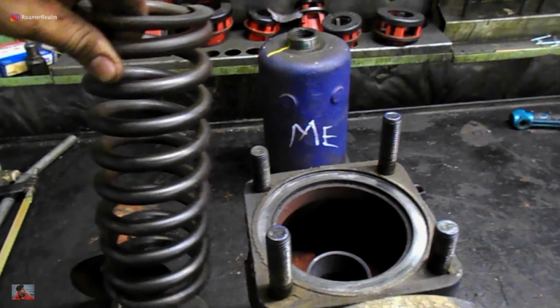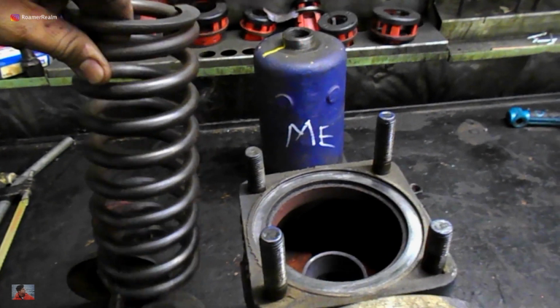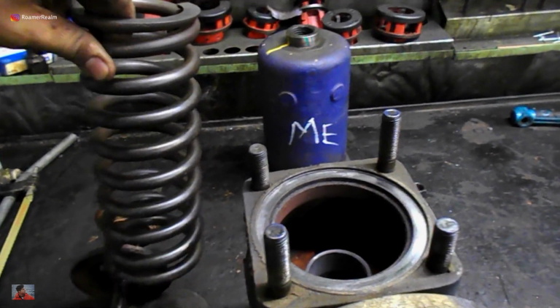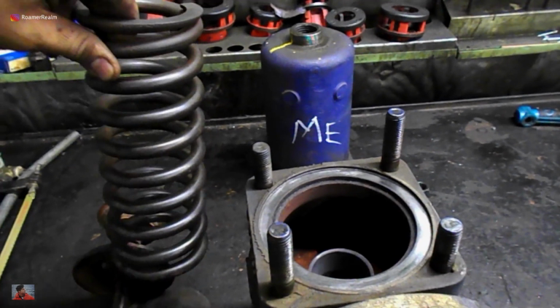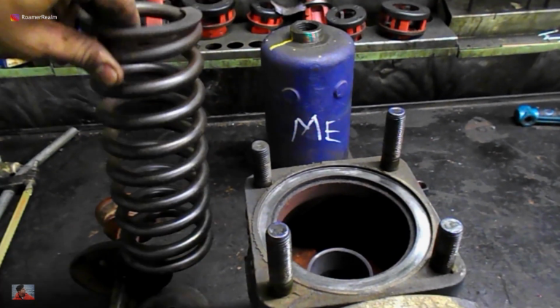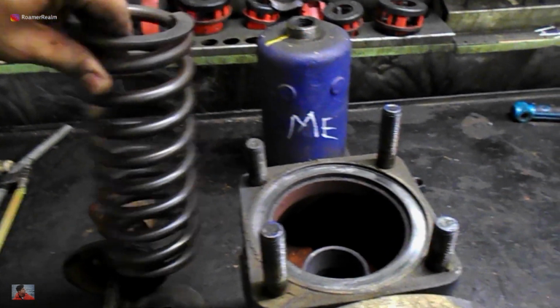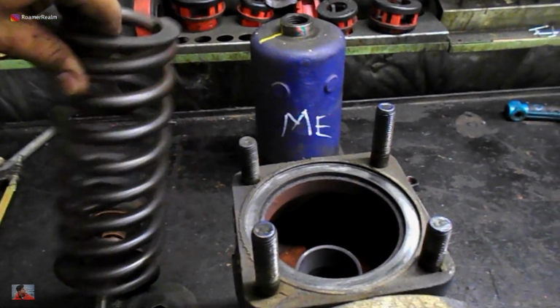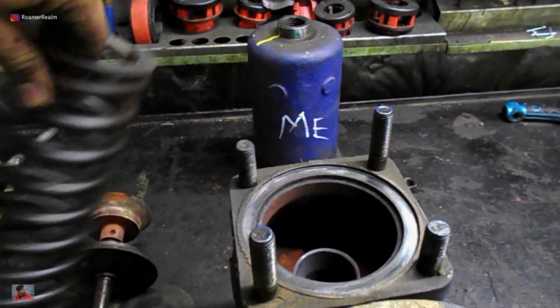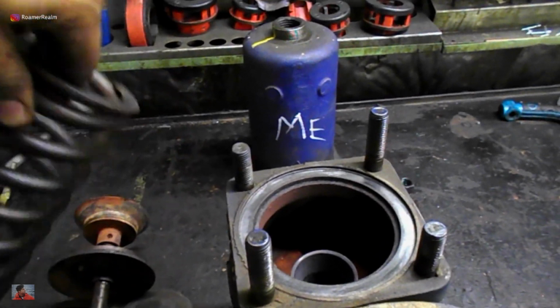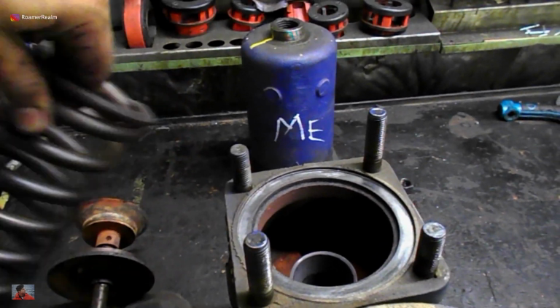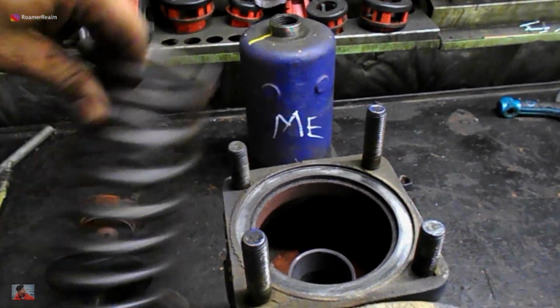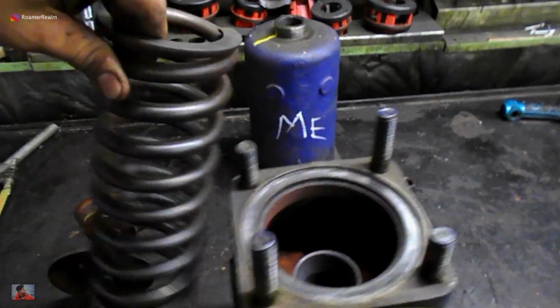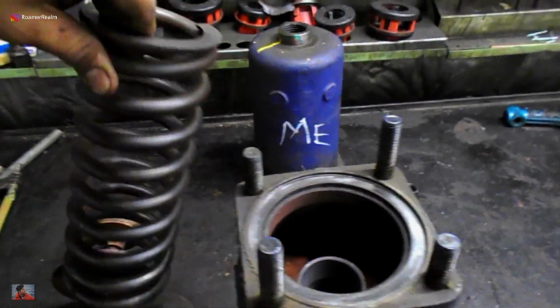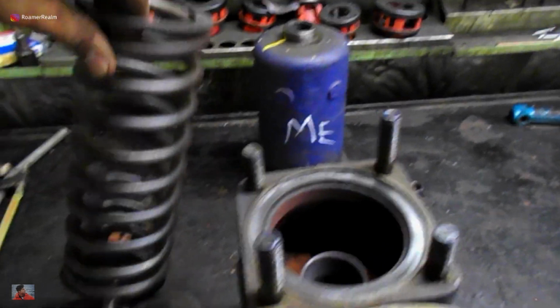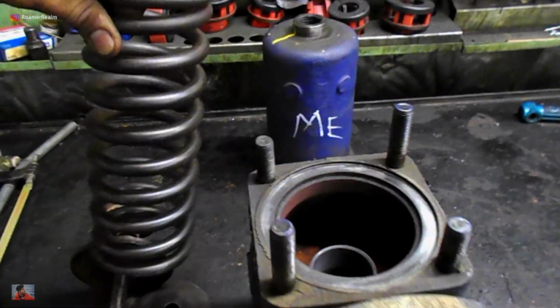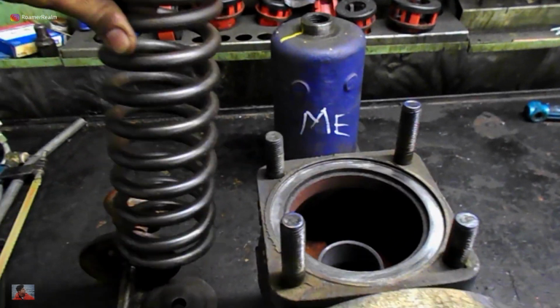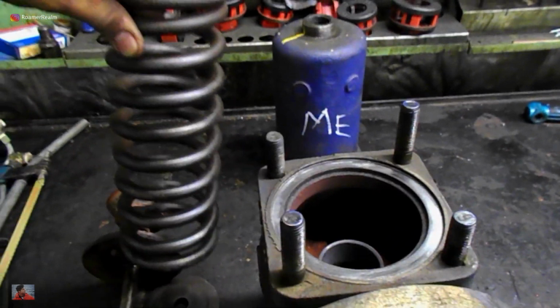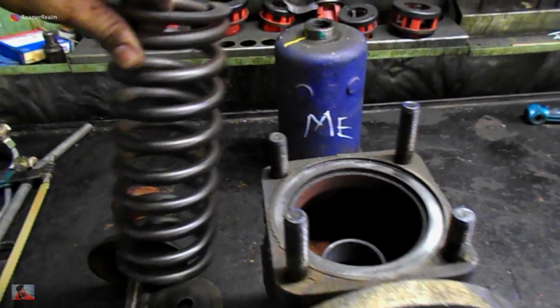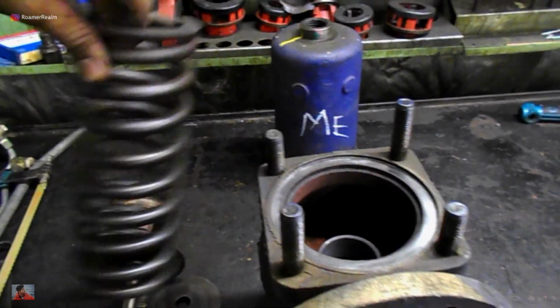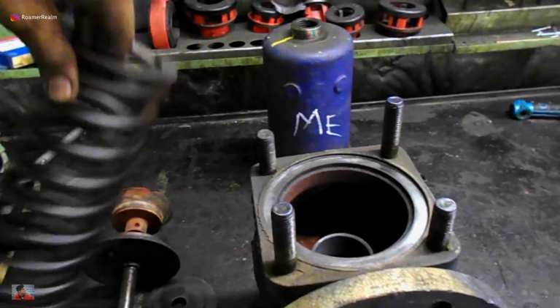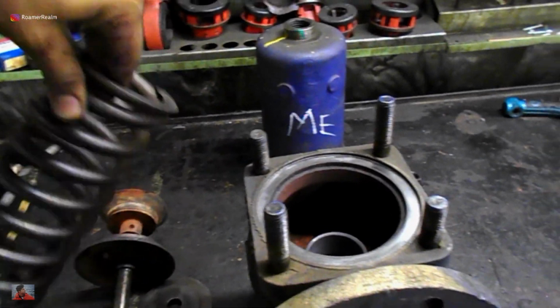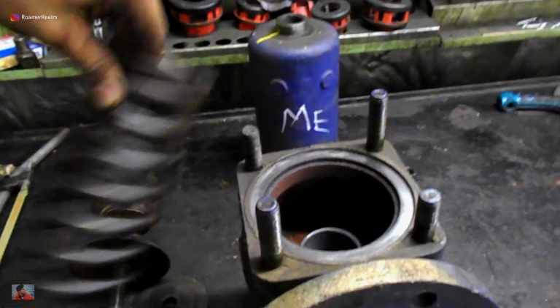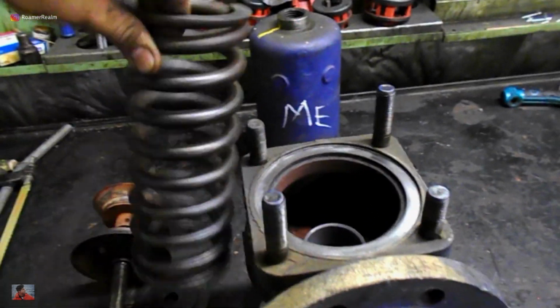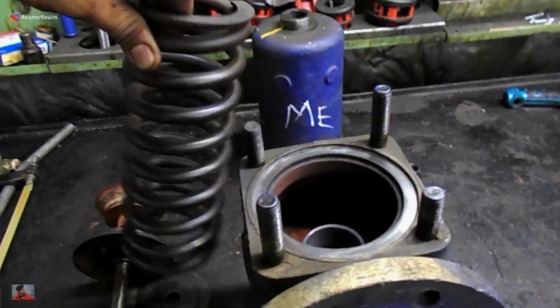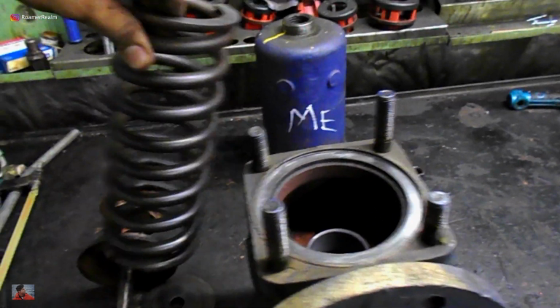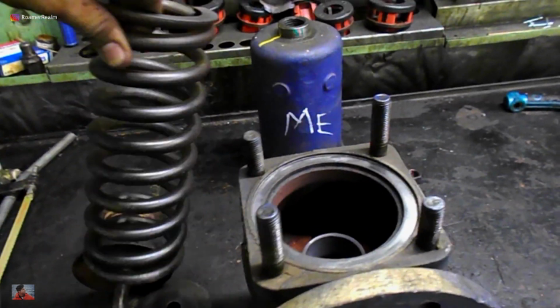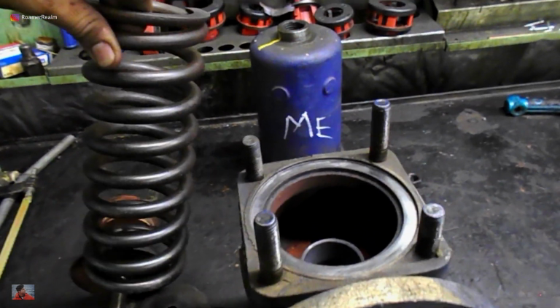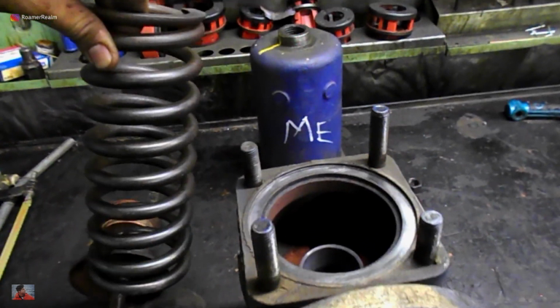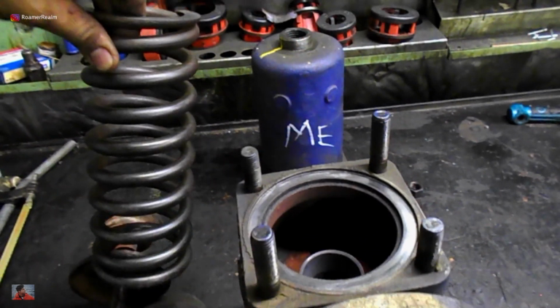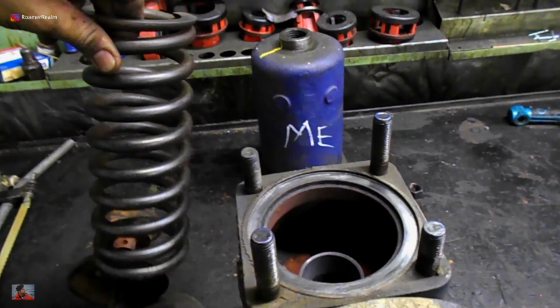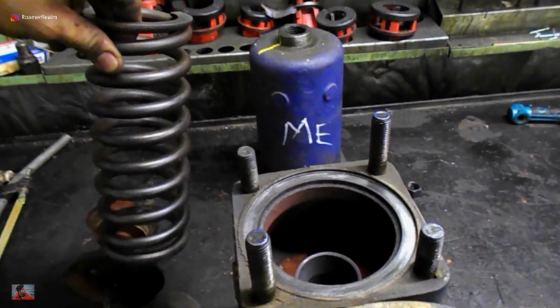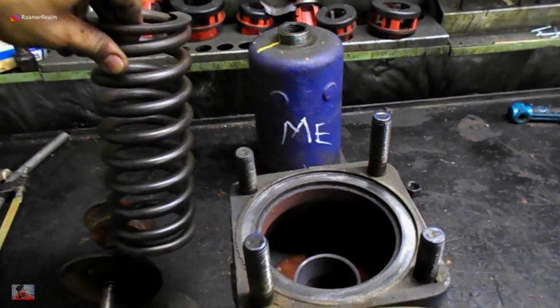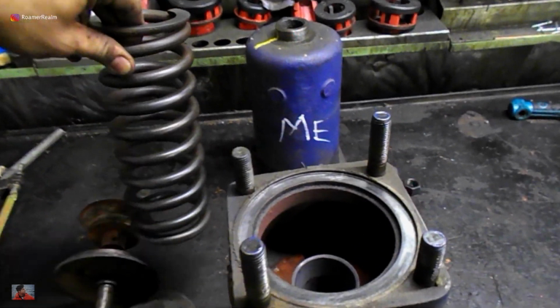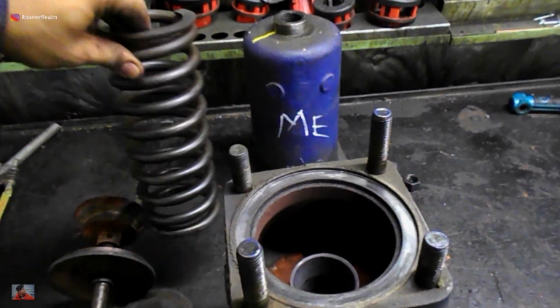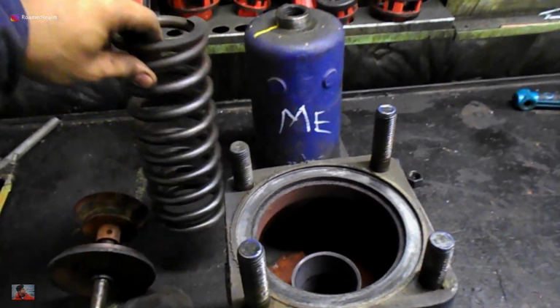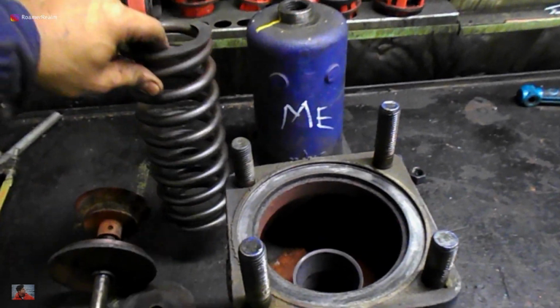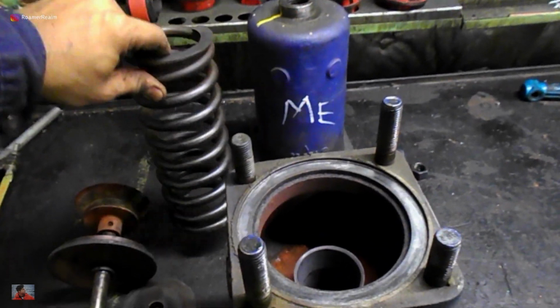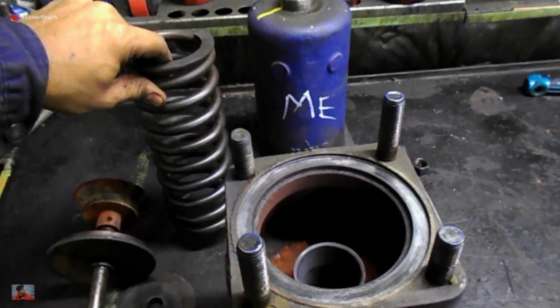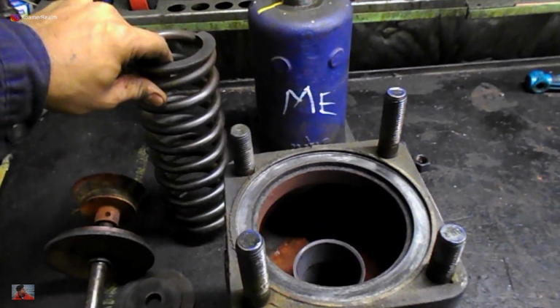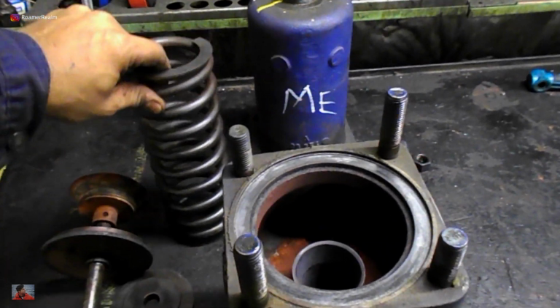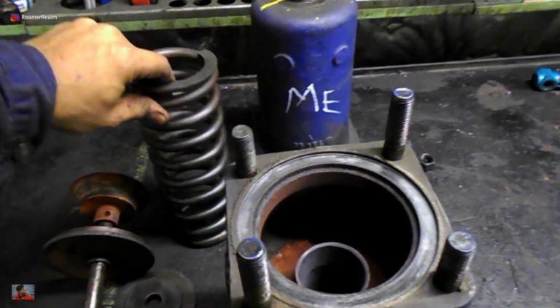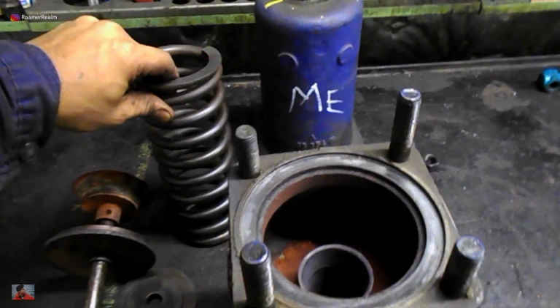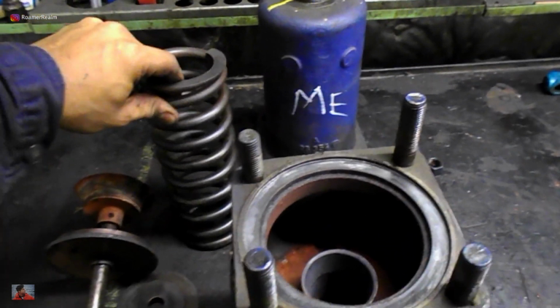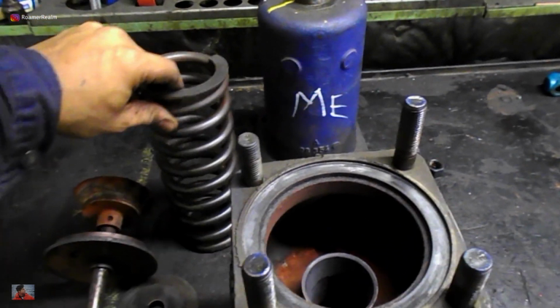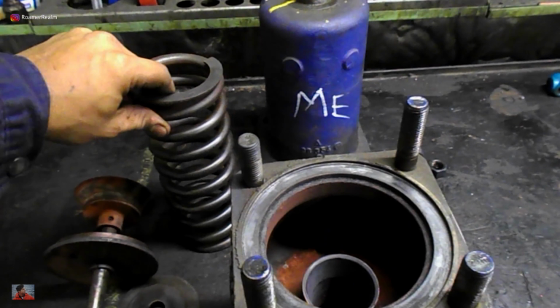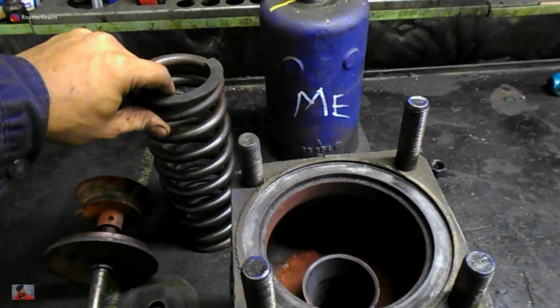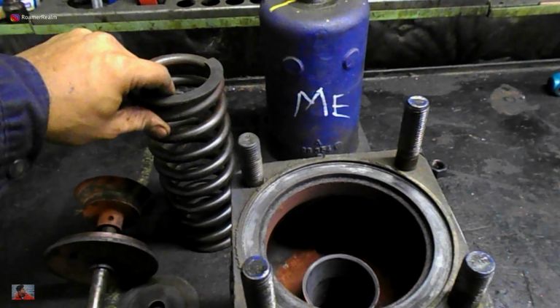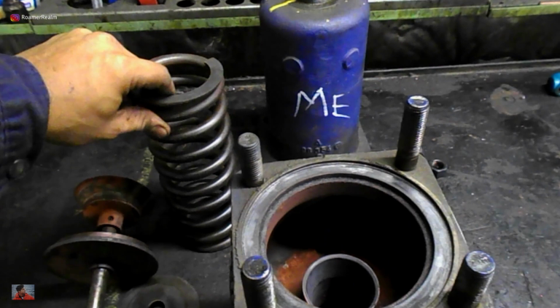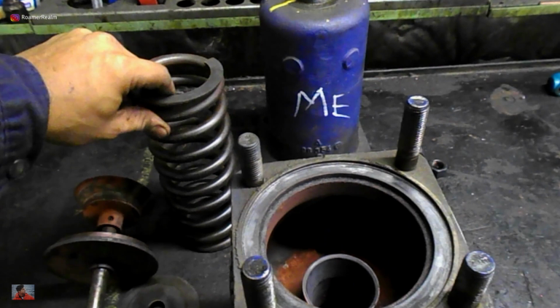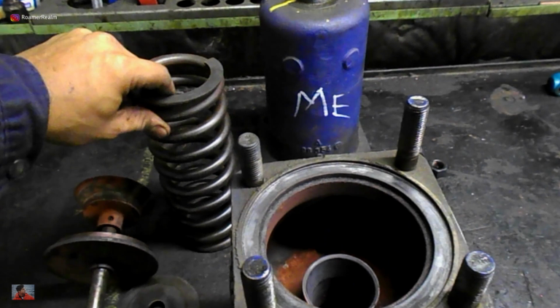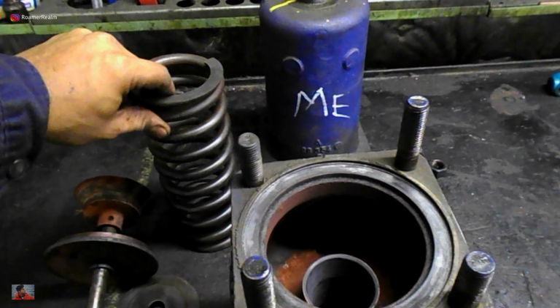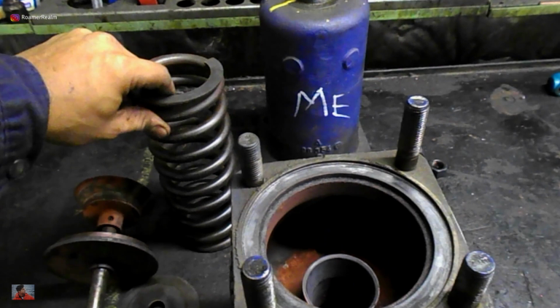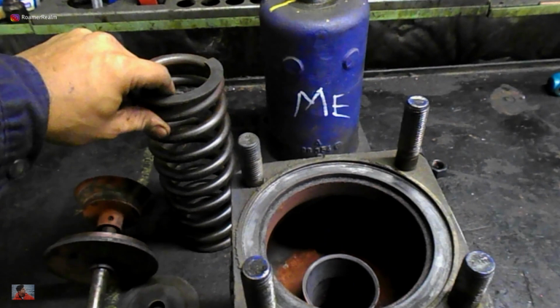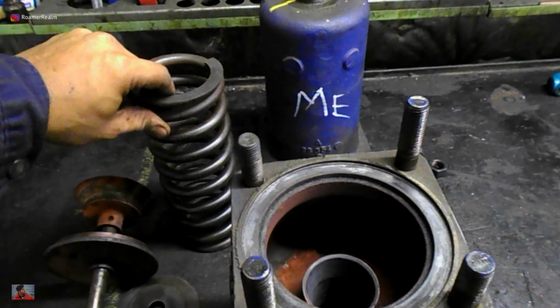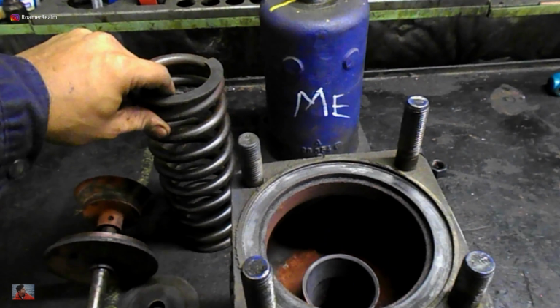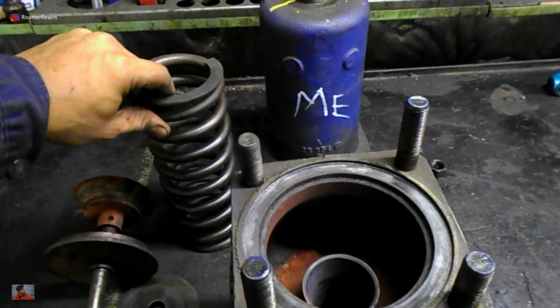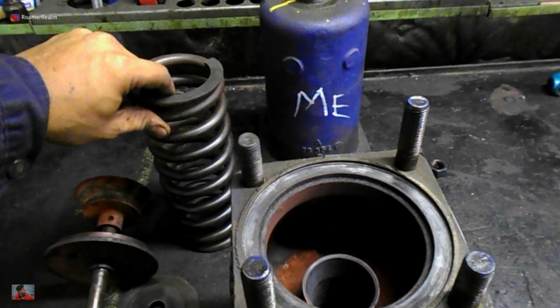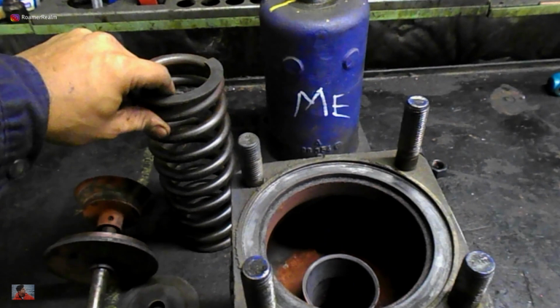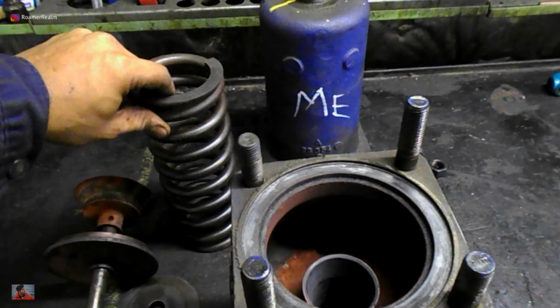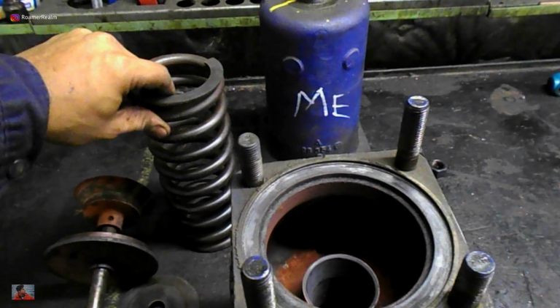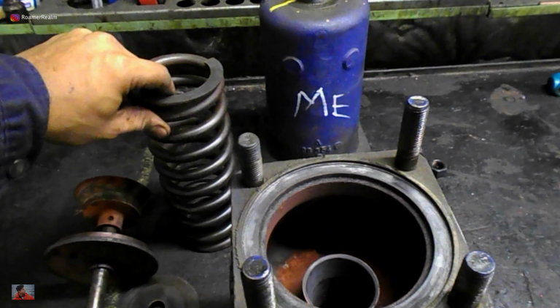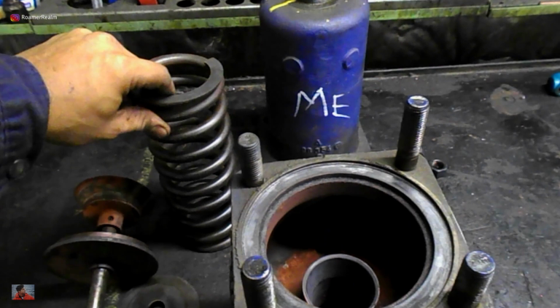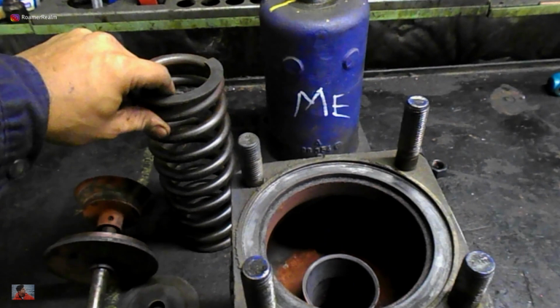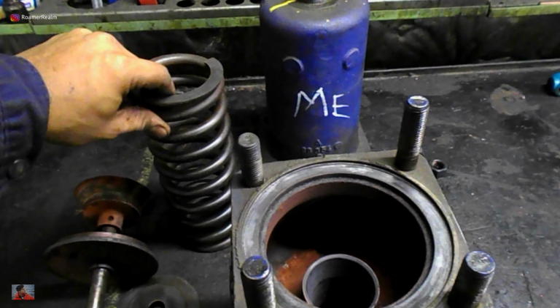You should hear a loud shrill ring sound, which means all is in order. A dull touch sound means that the spring is cracked and needs to be replaced.